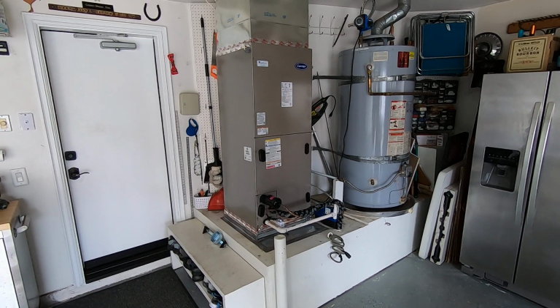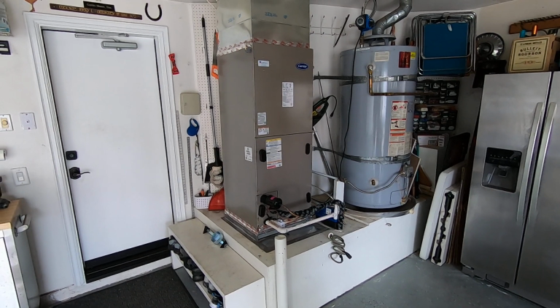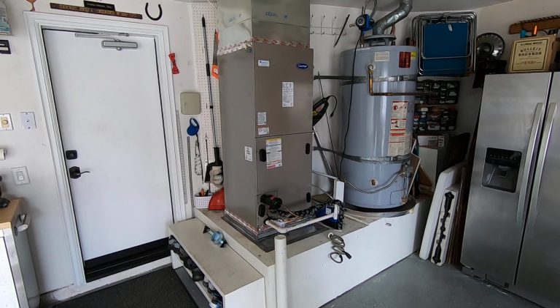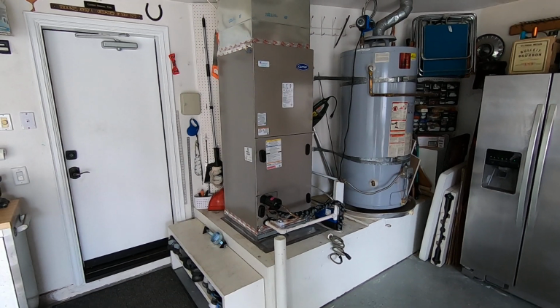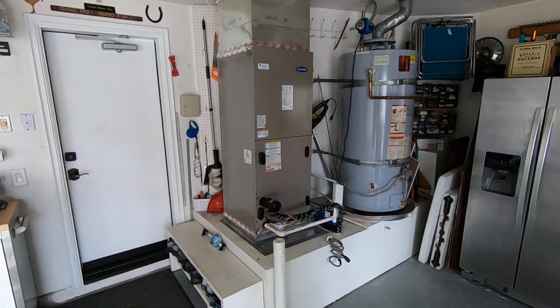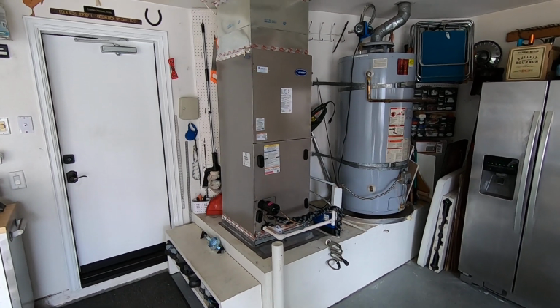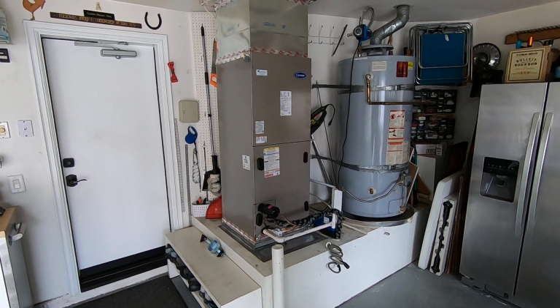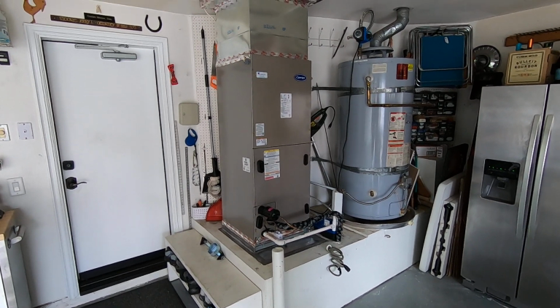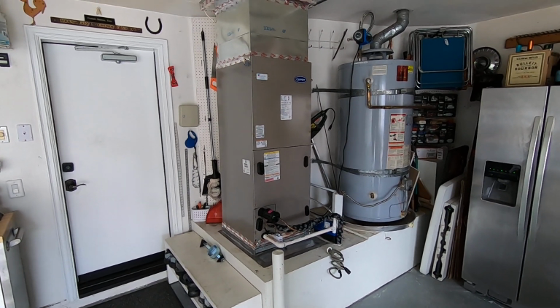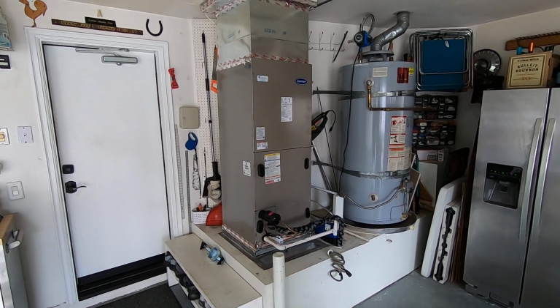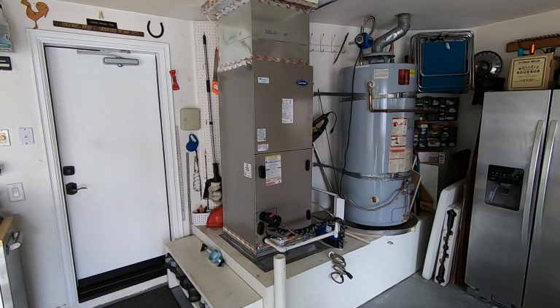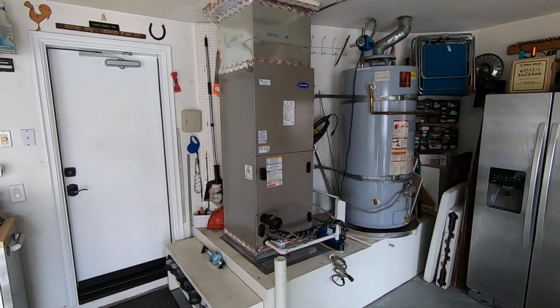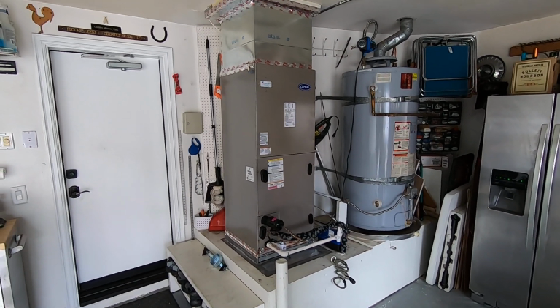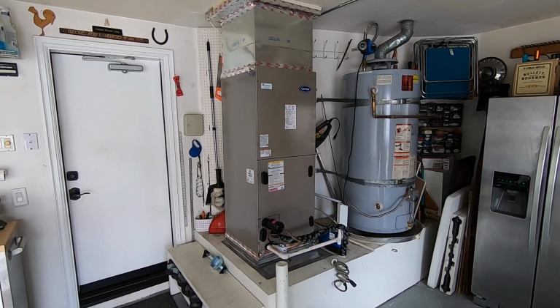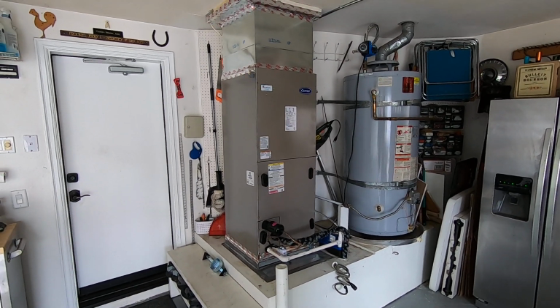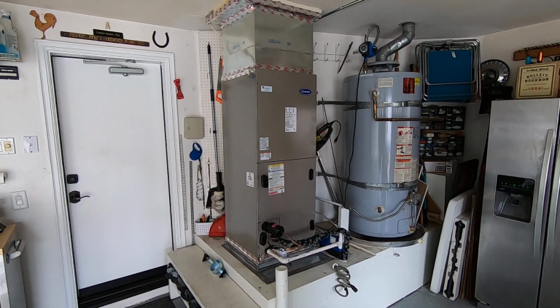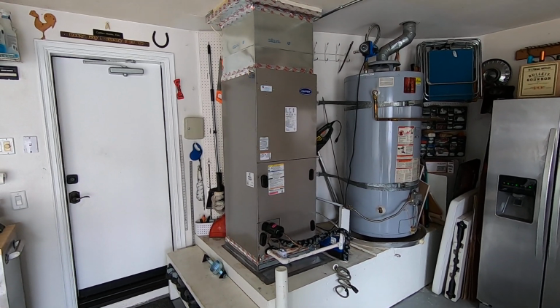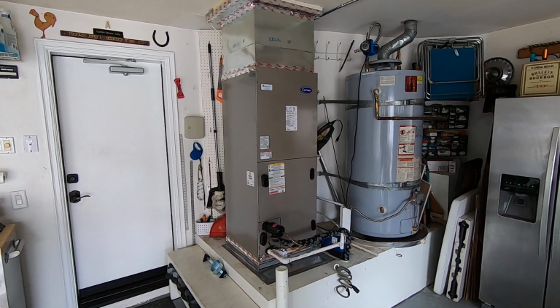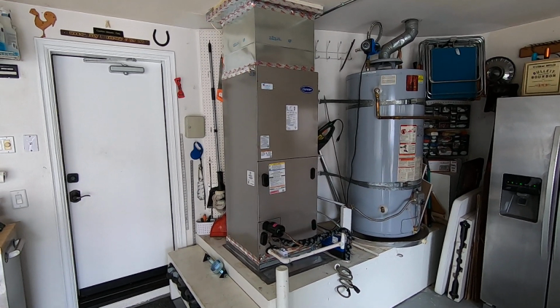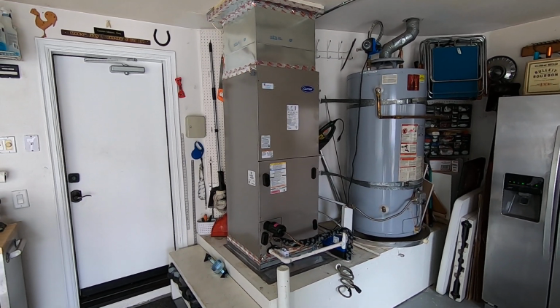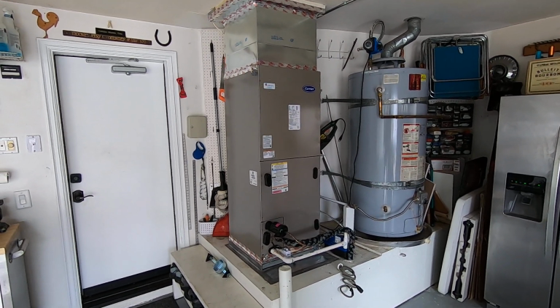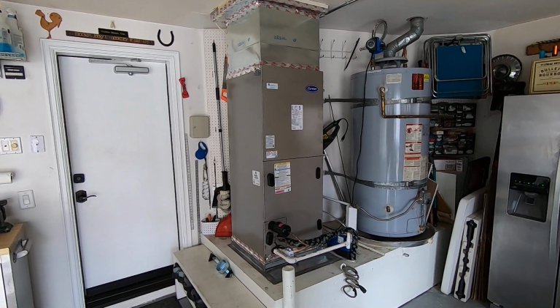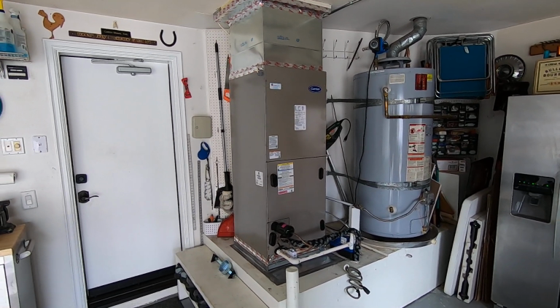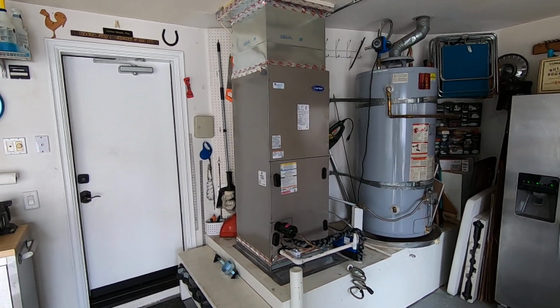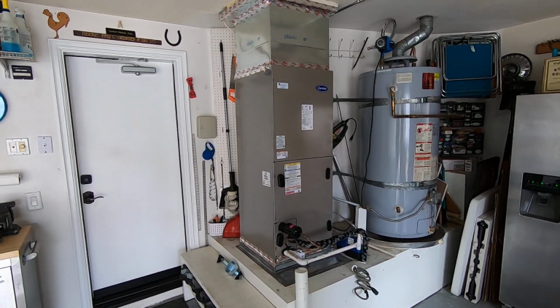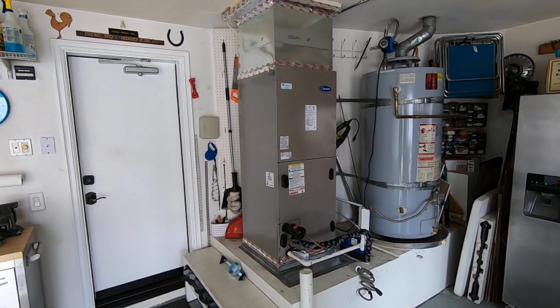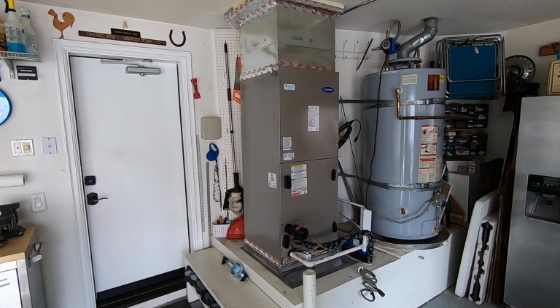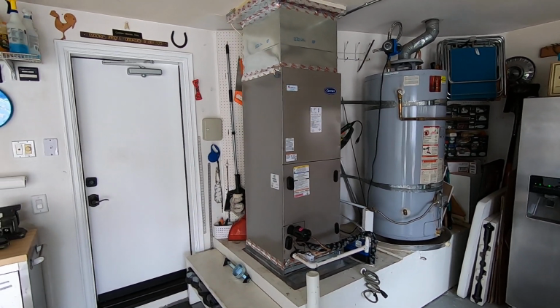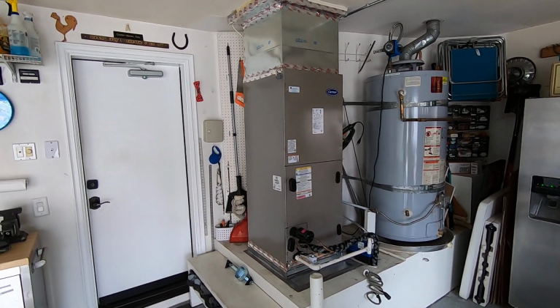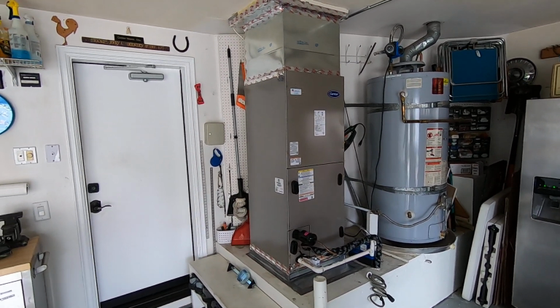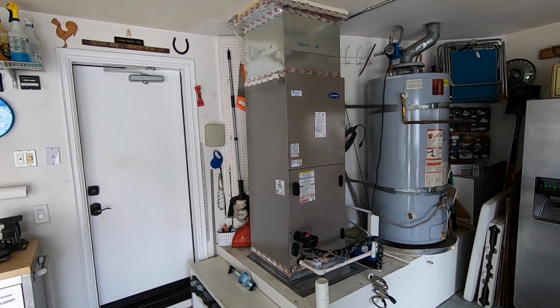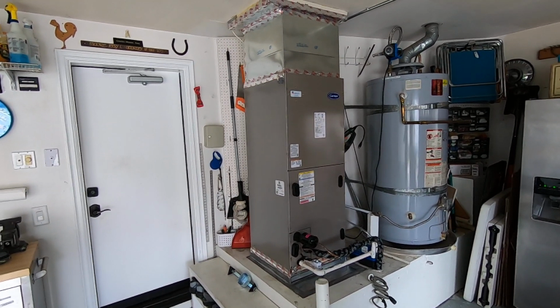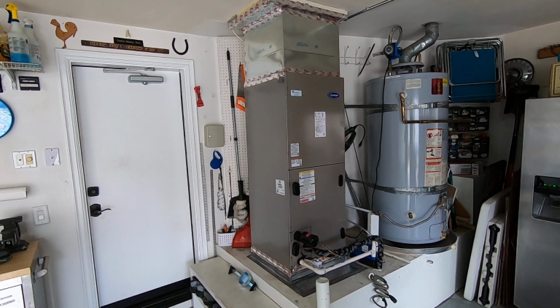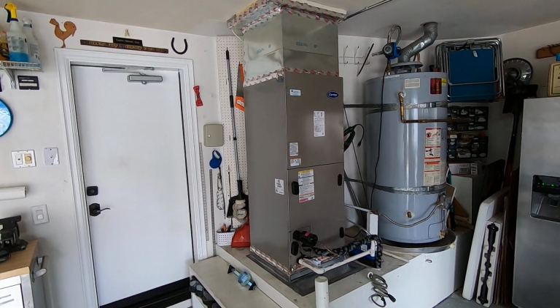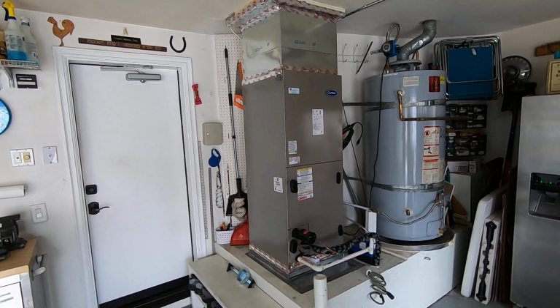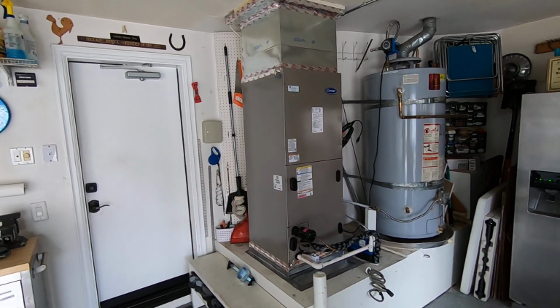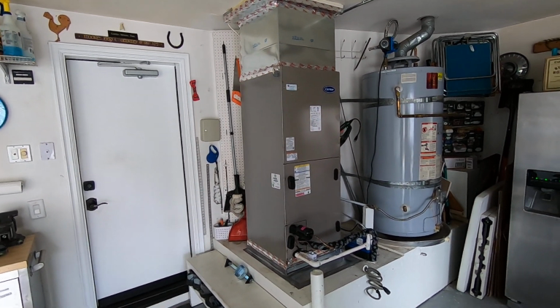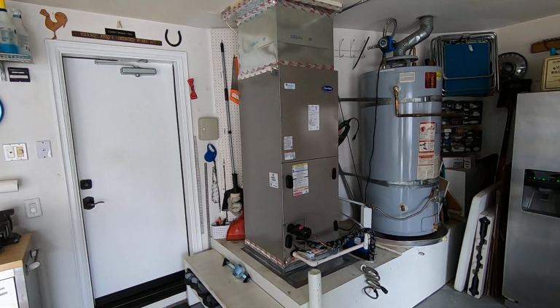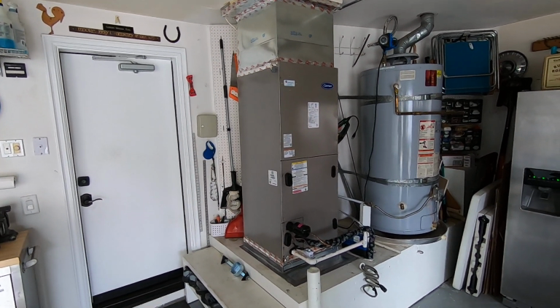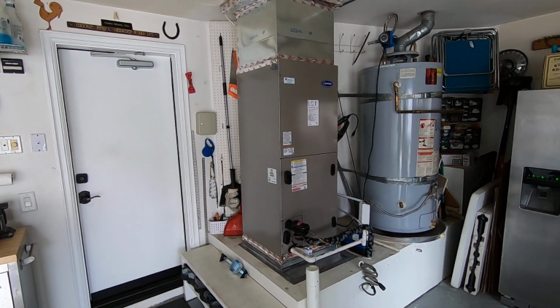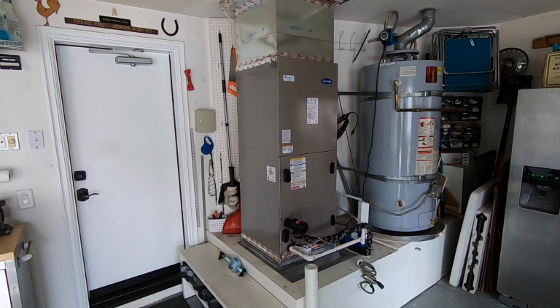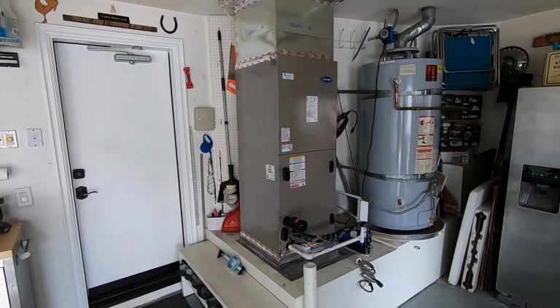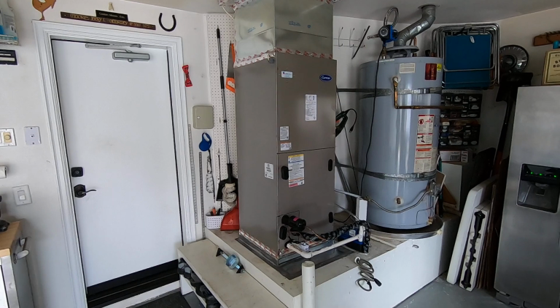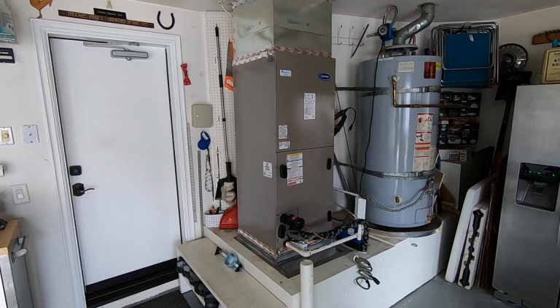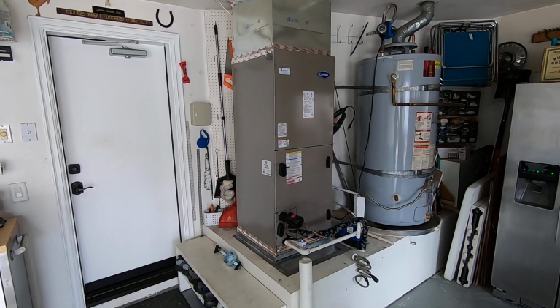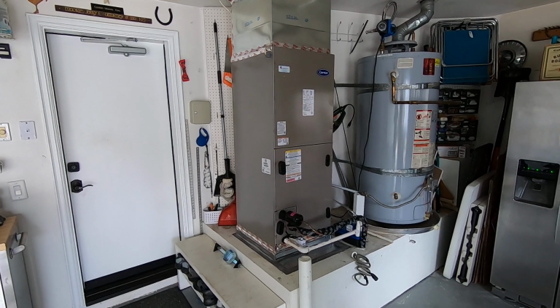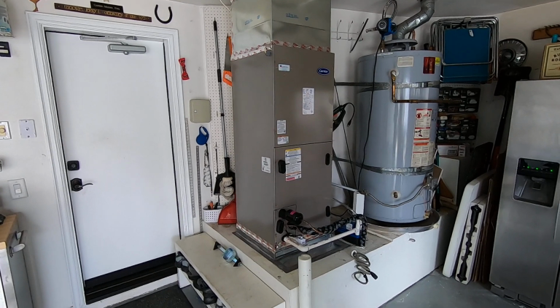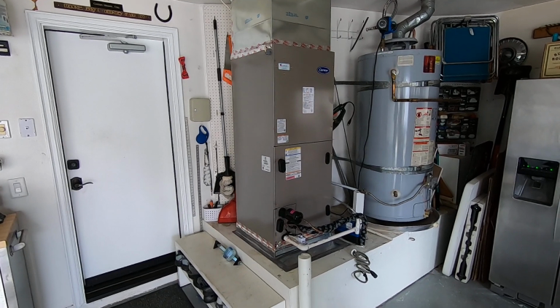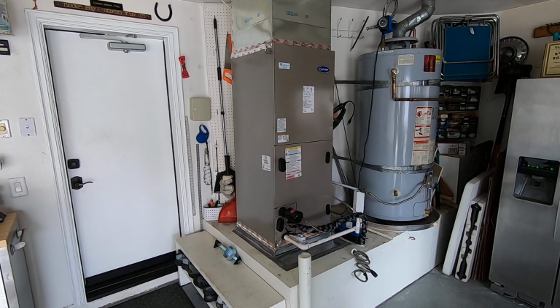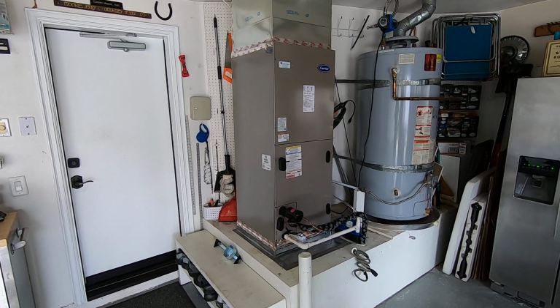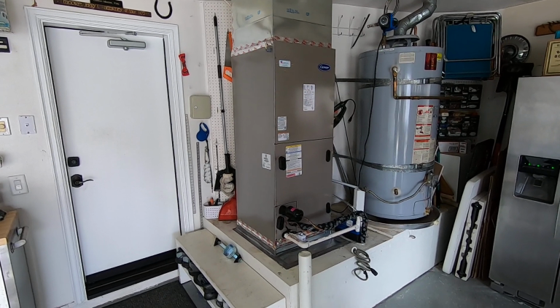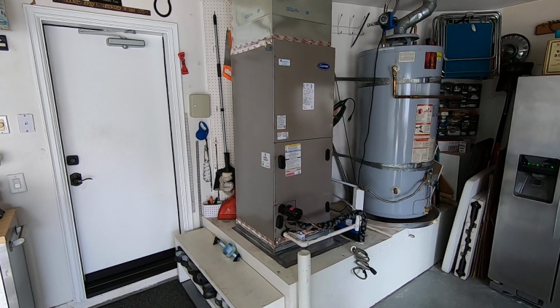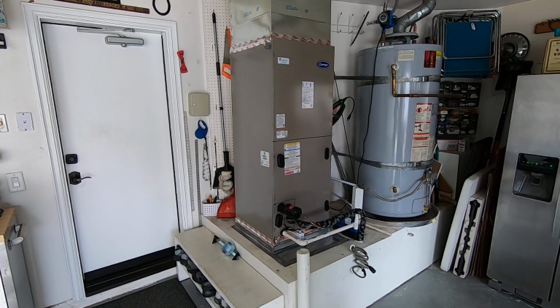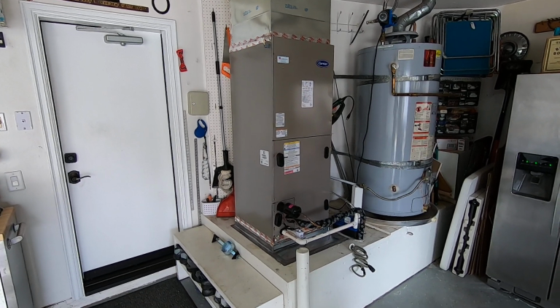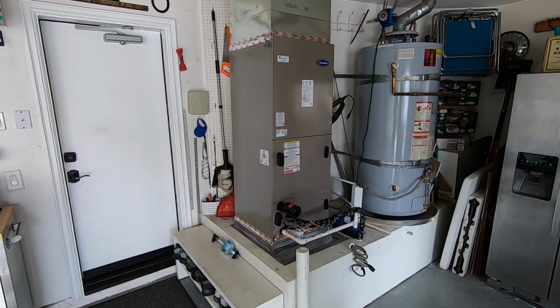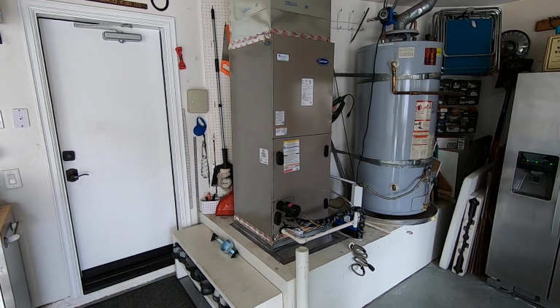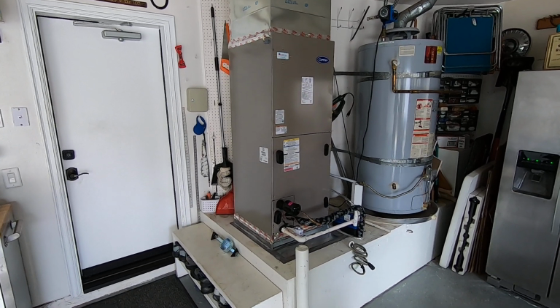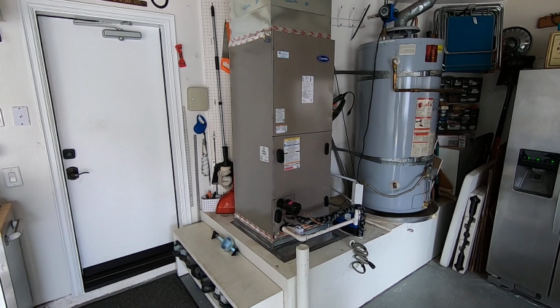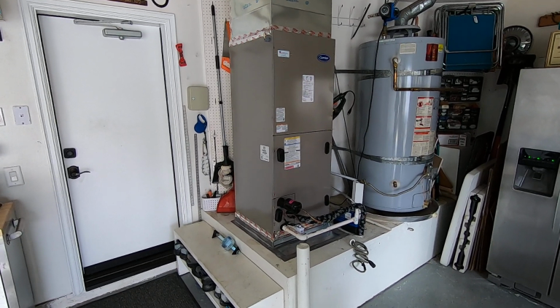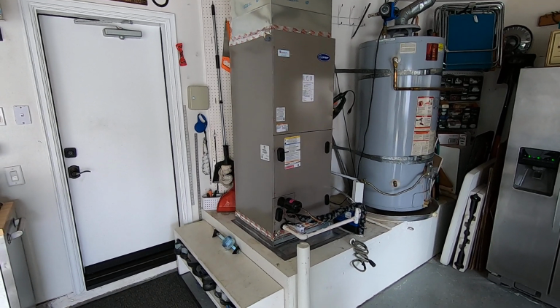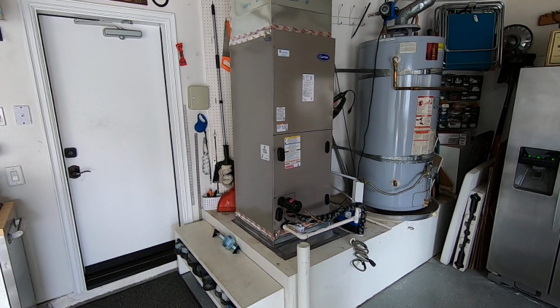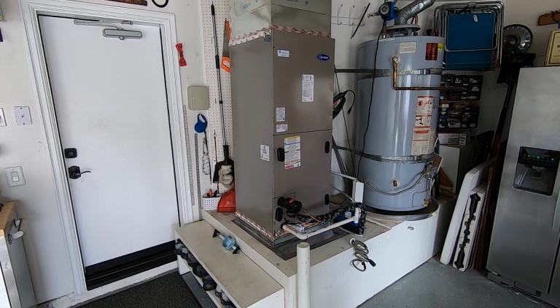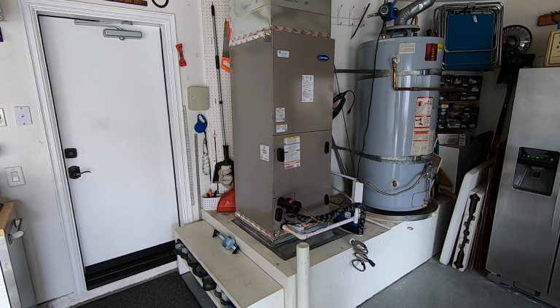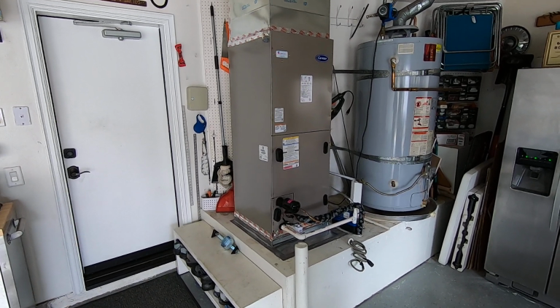Hello, this is Nick with Albert Air, and today we are looking at a brand new fan coil that we just did in the garage.